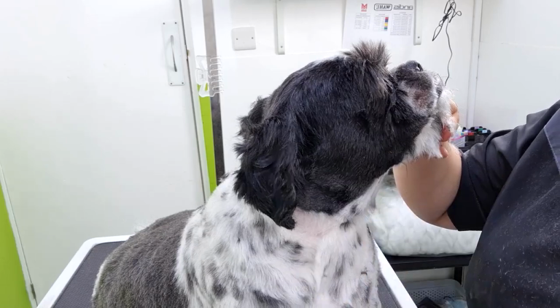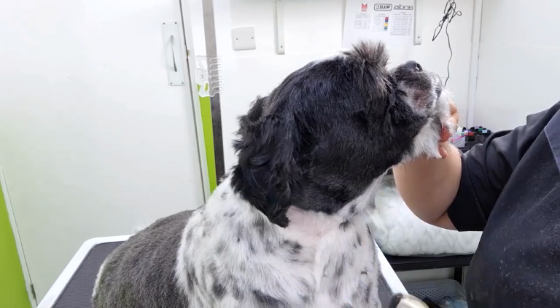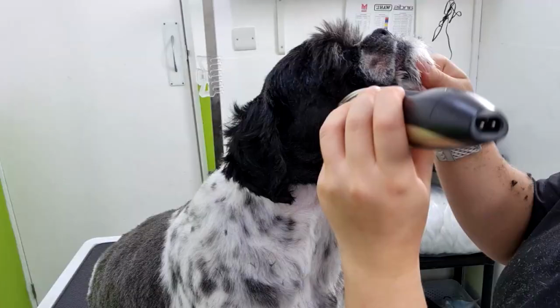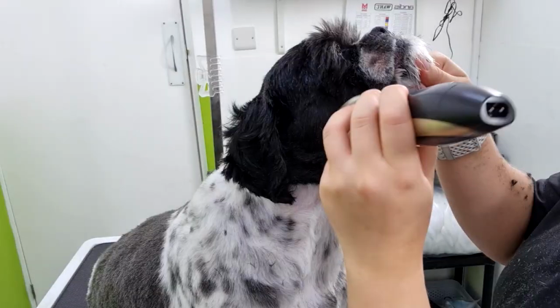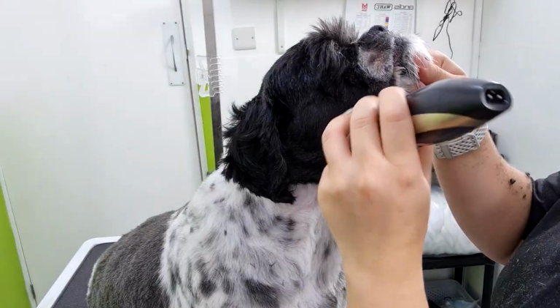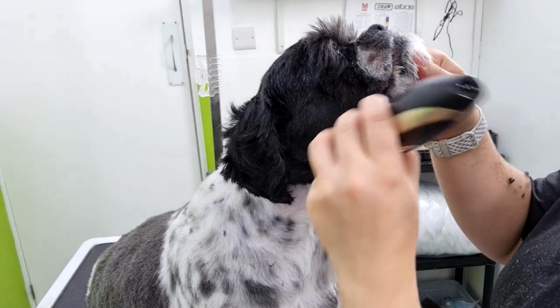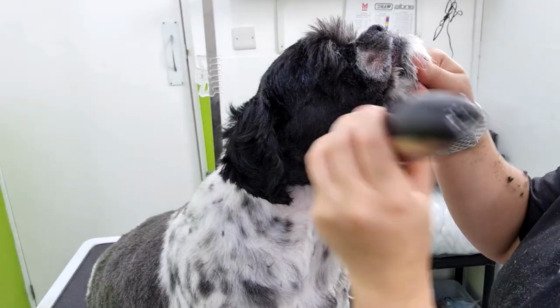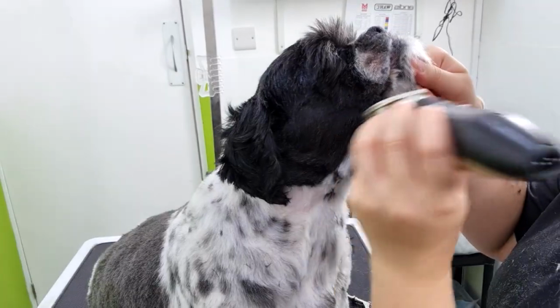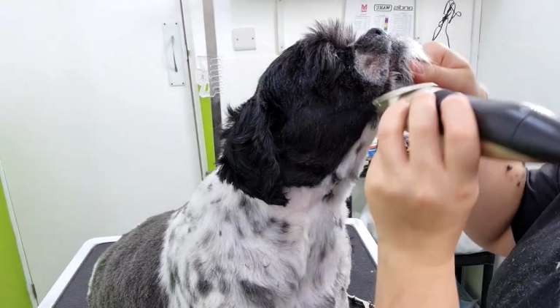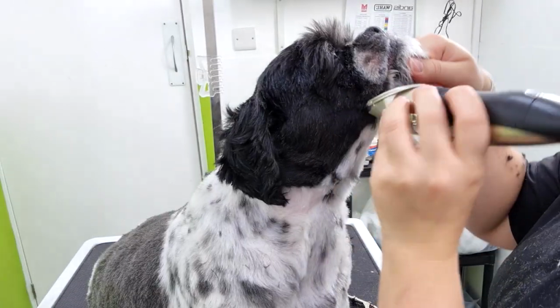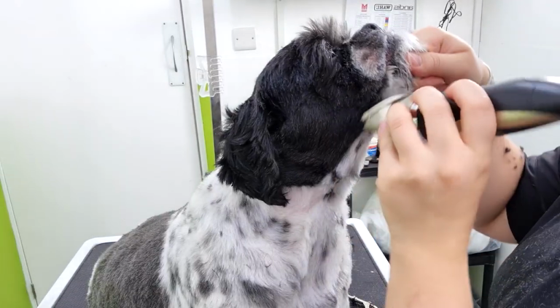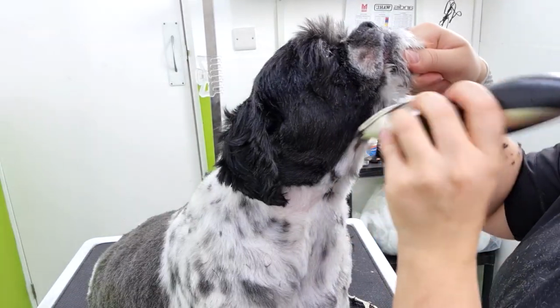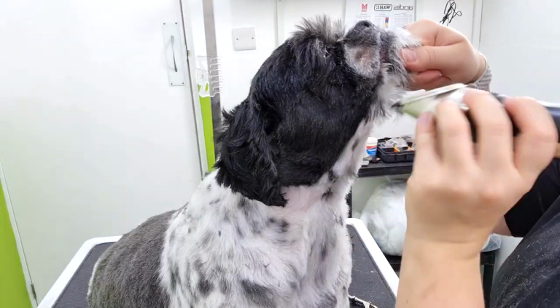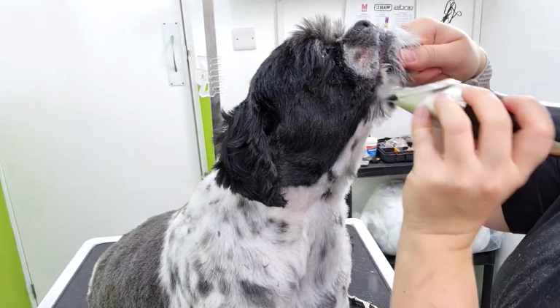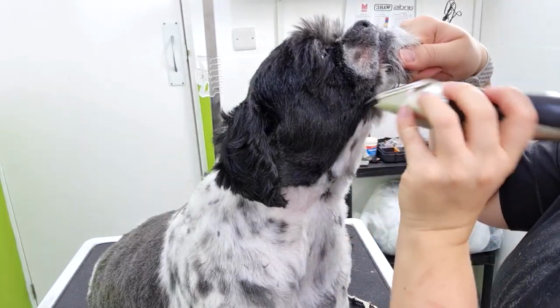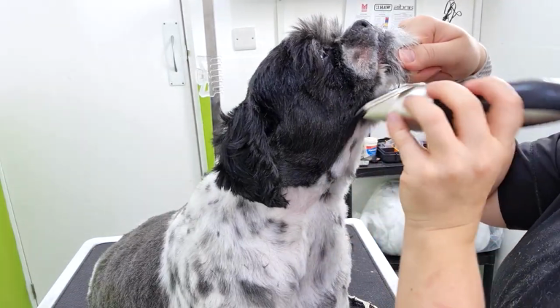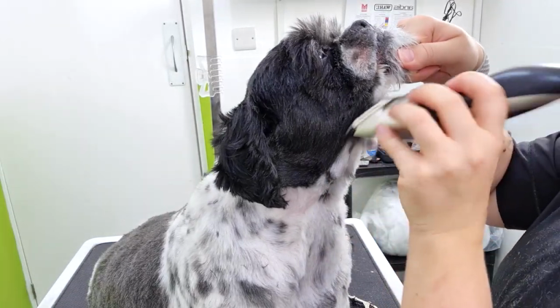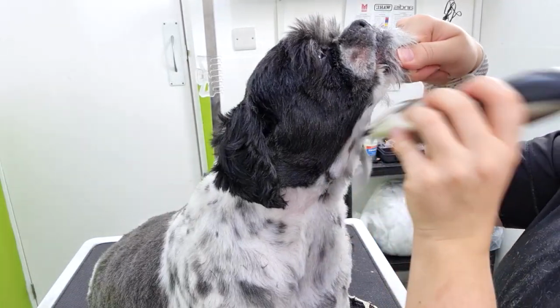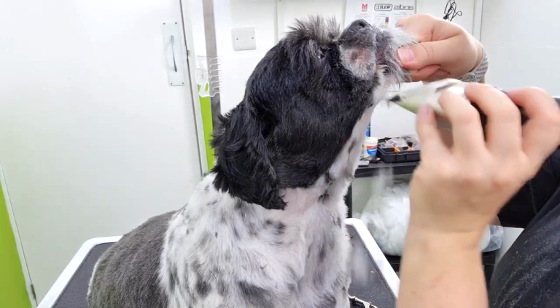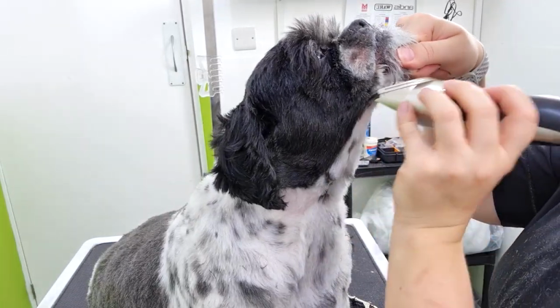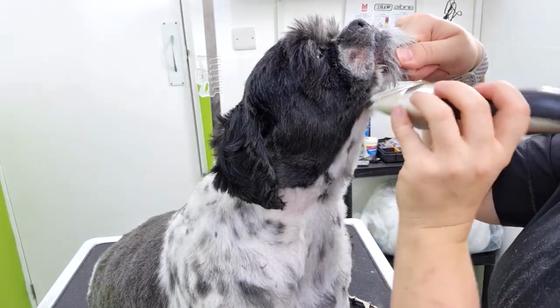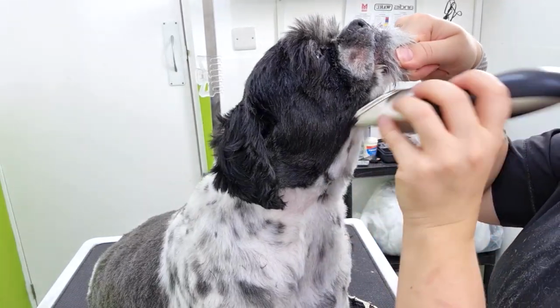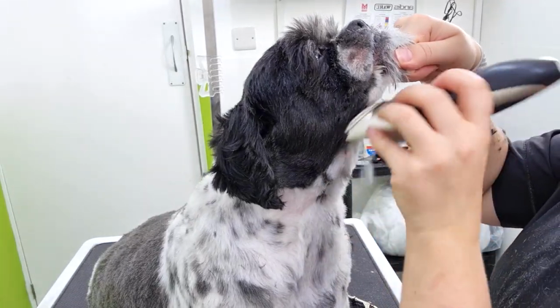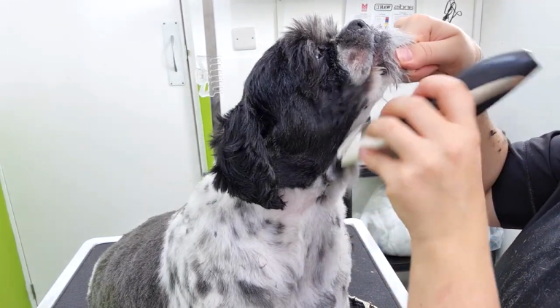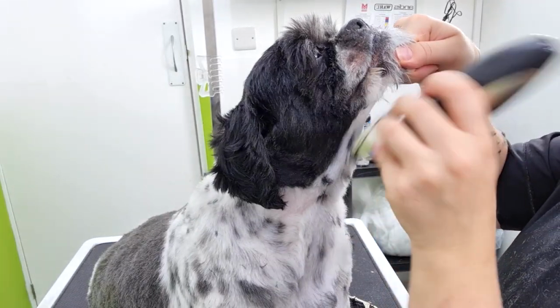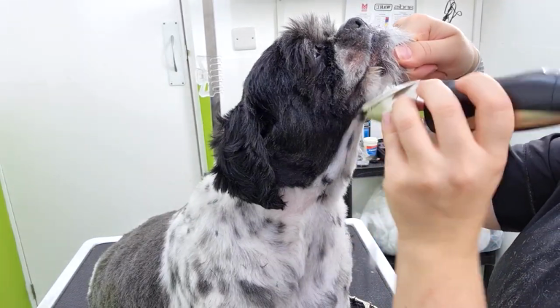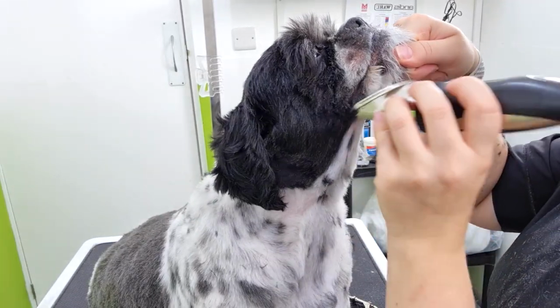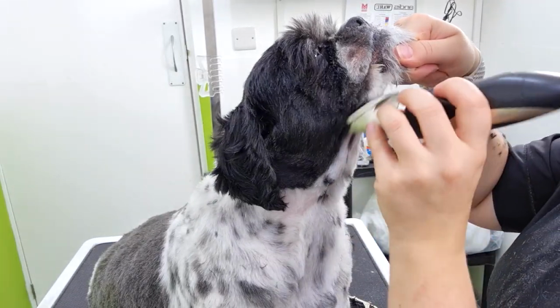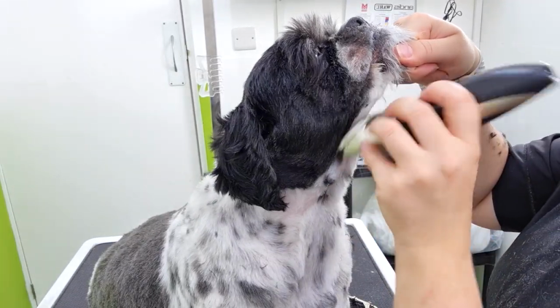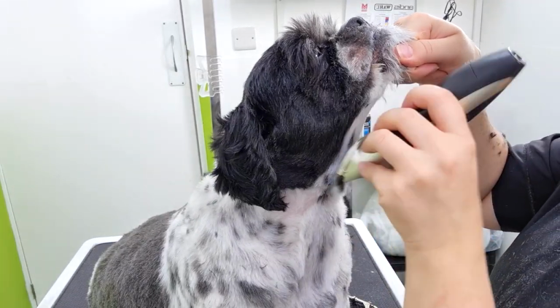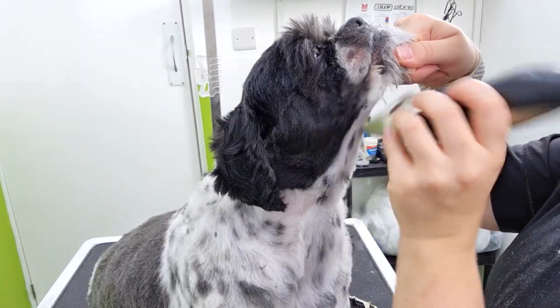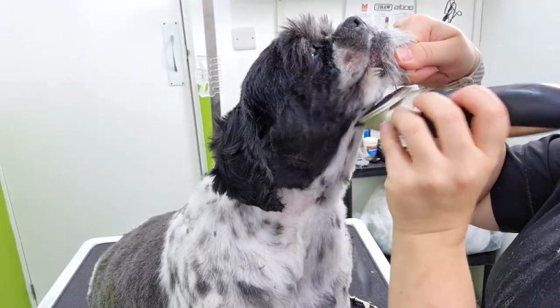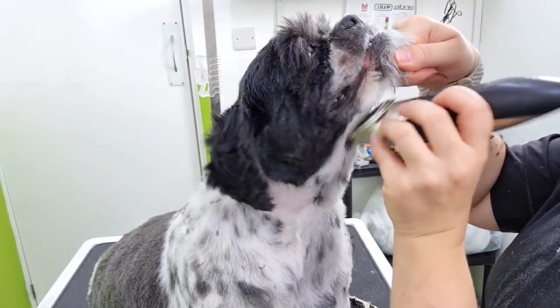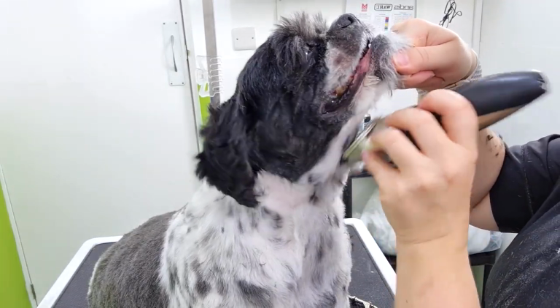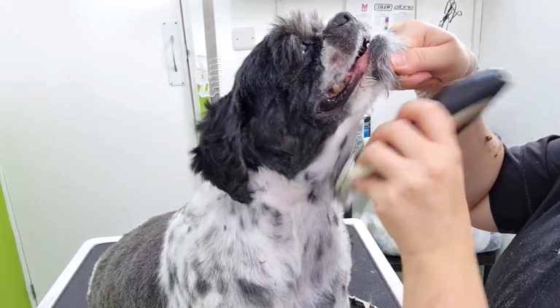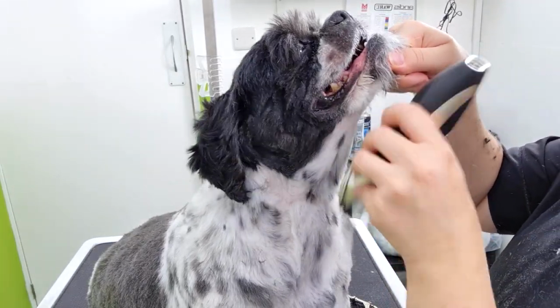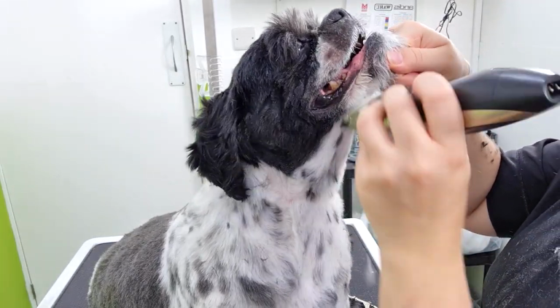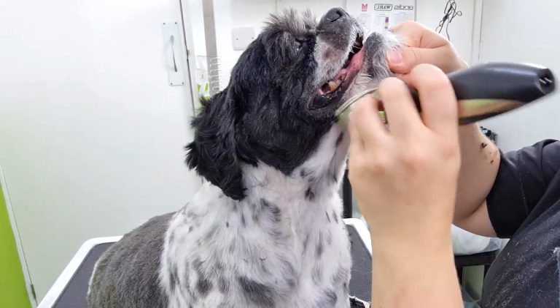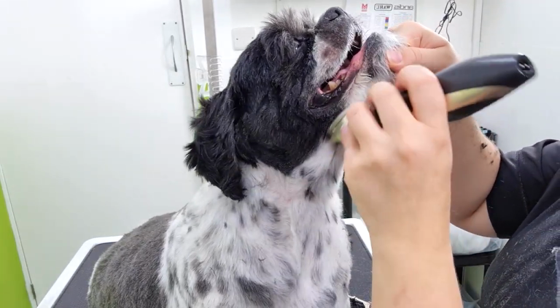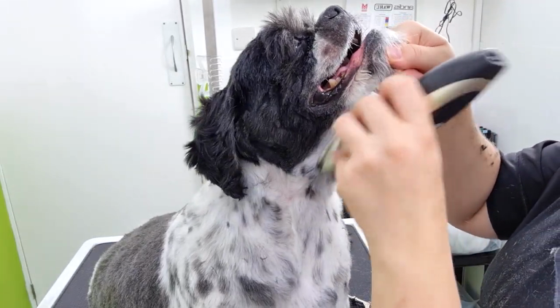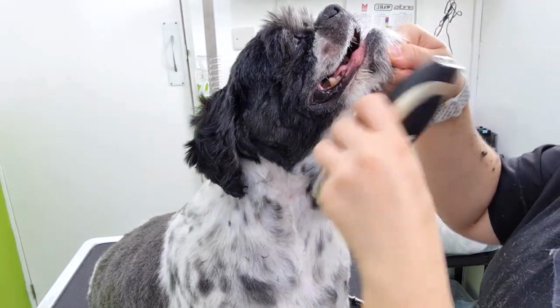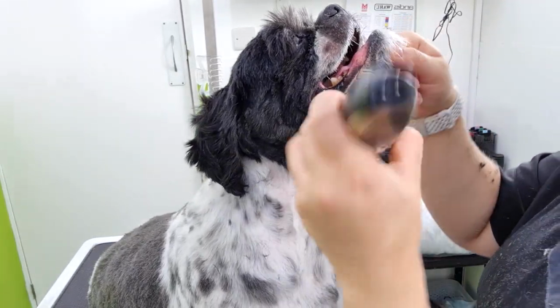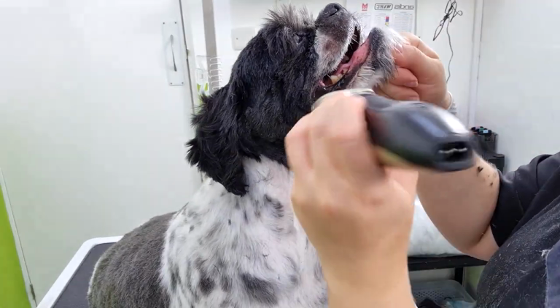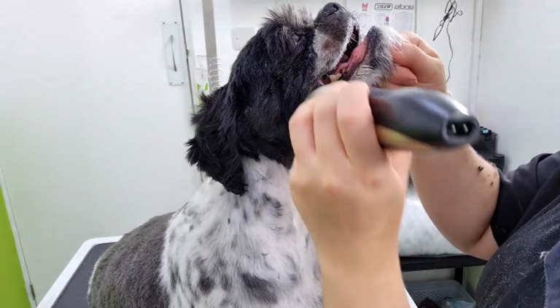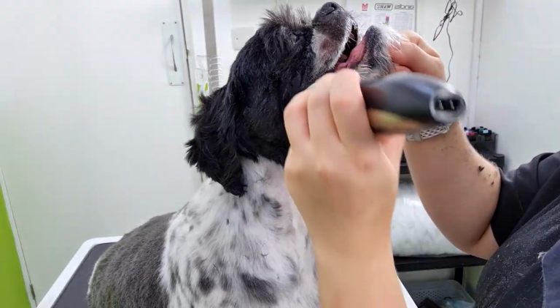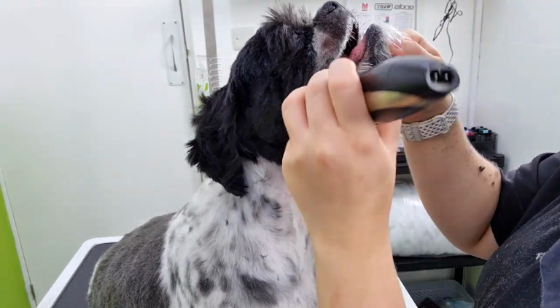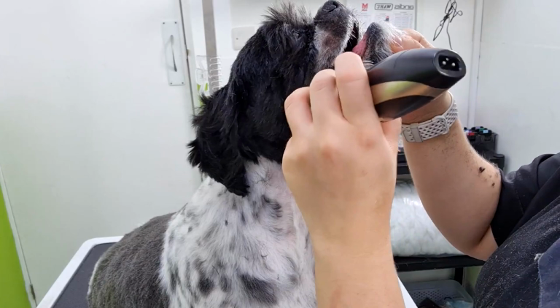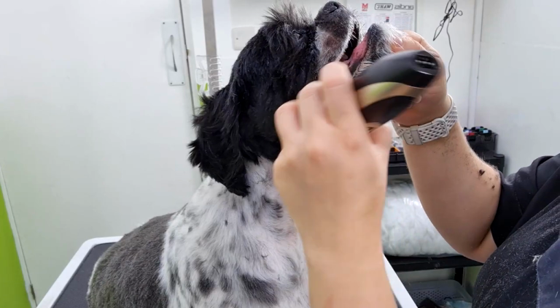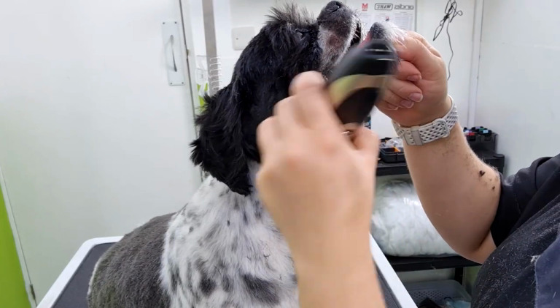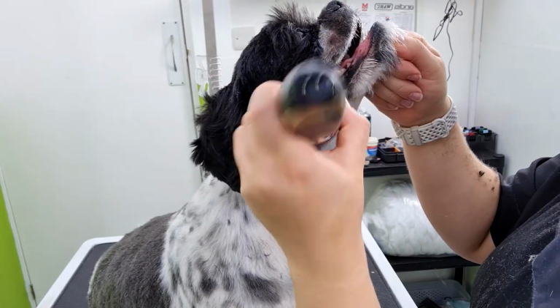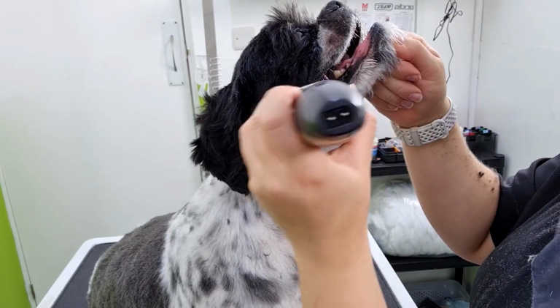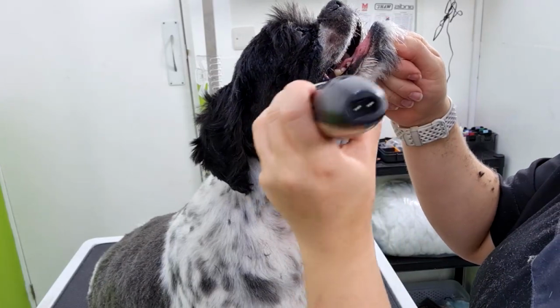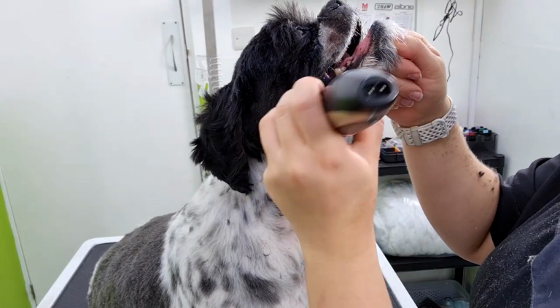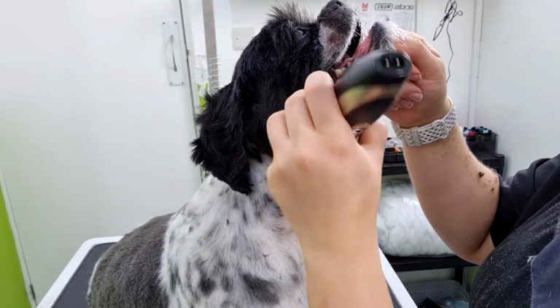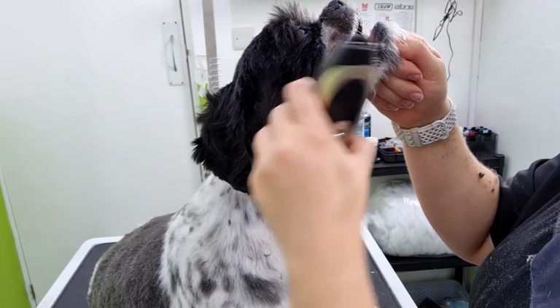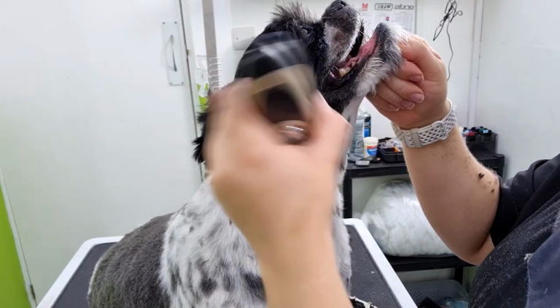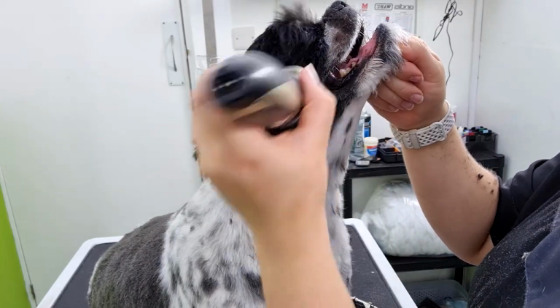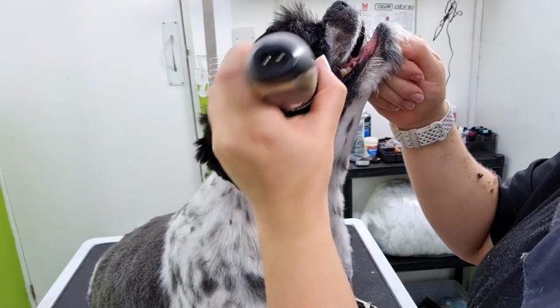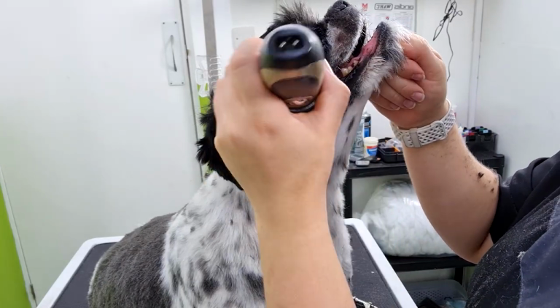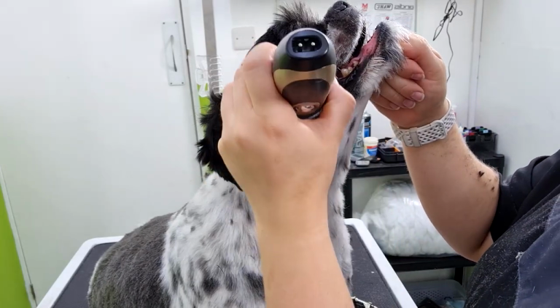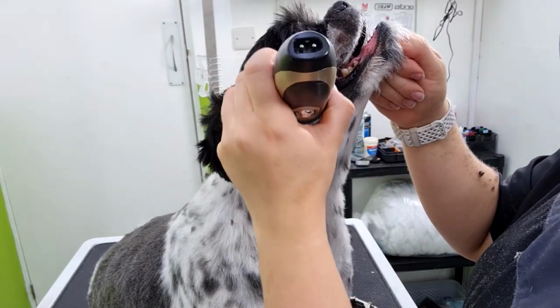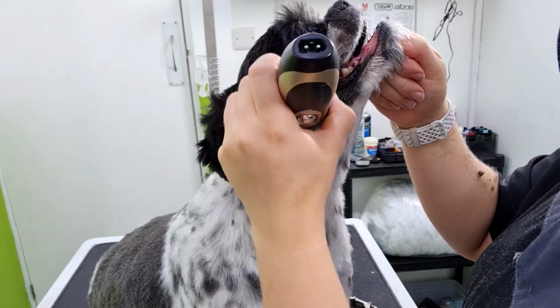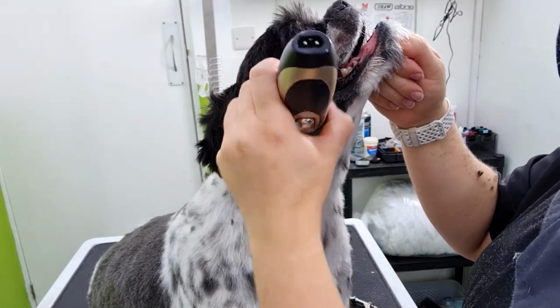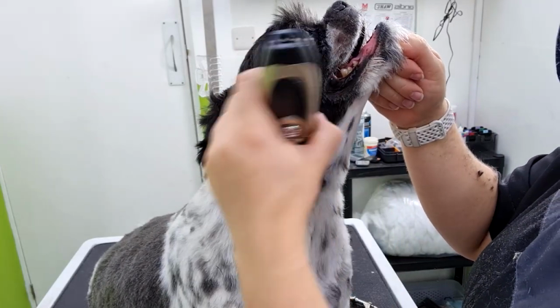And if you do feel like your body blade hasn't quite picked up enough hair on the sides, you can again use the clippers just to tidy it up.